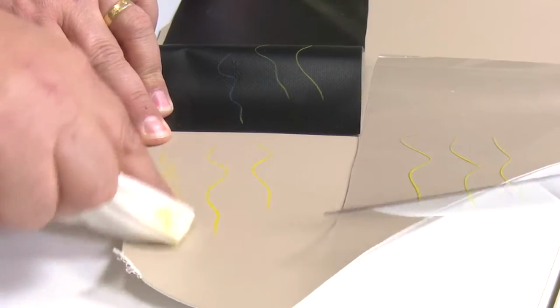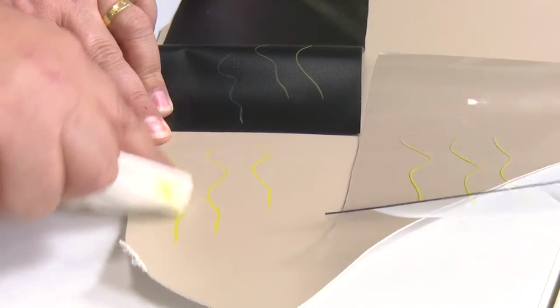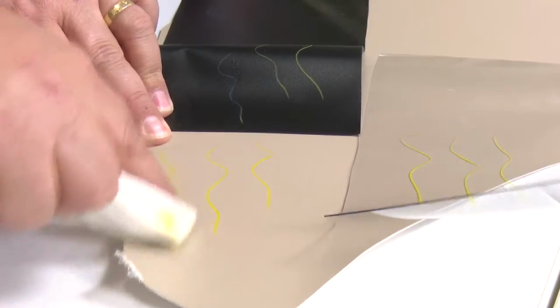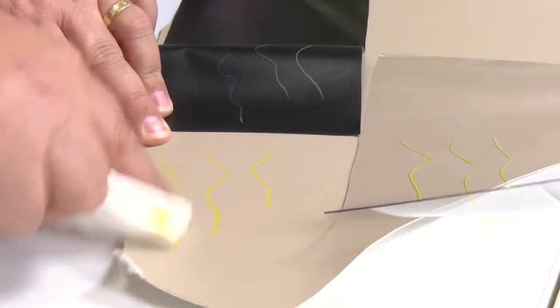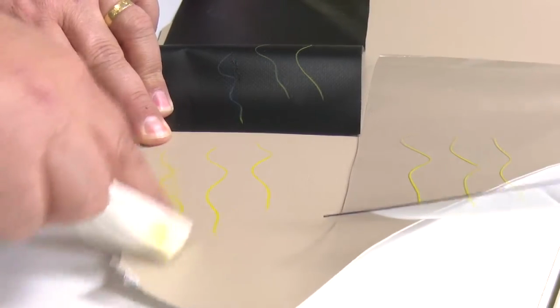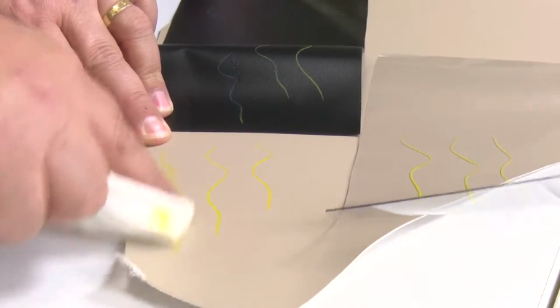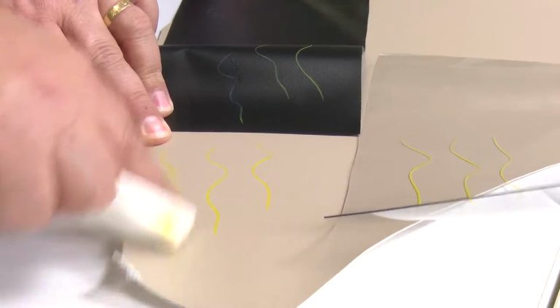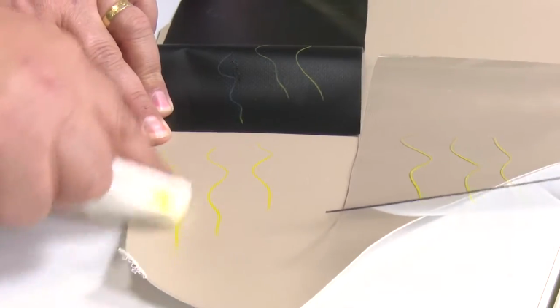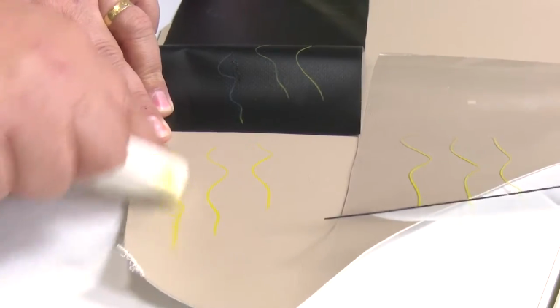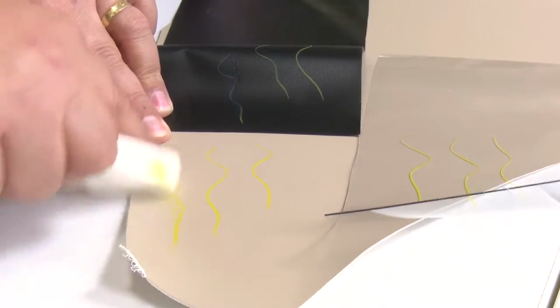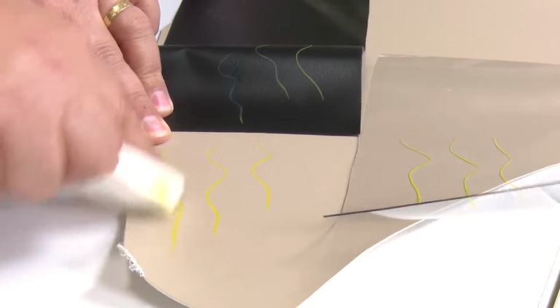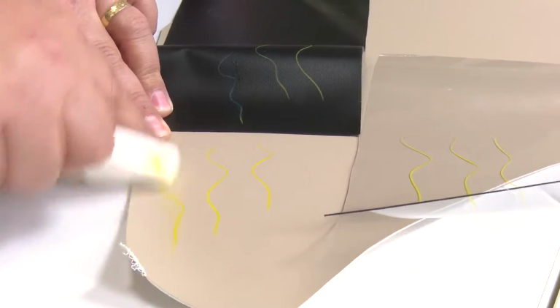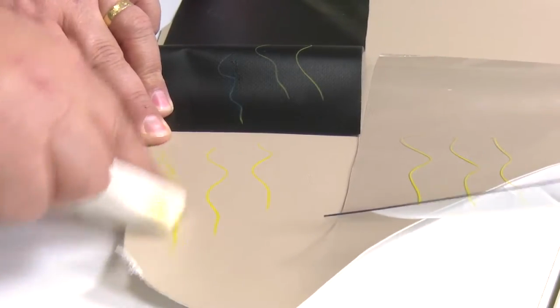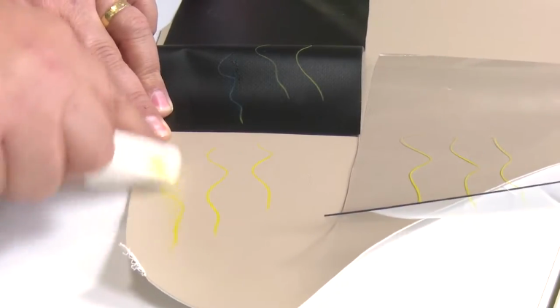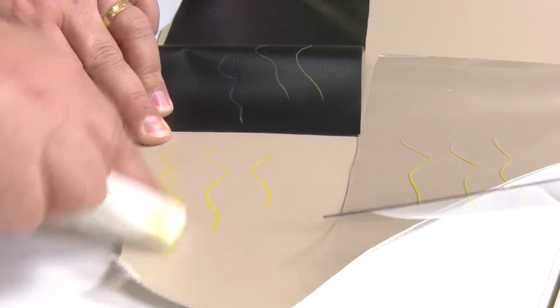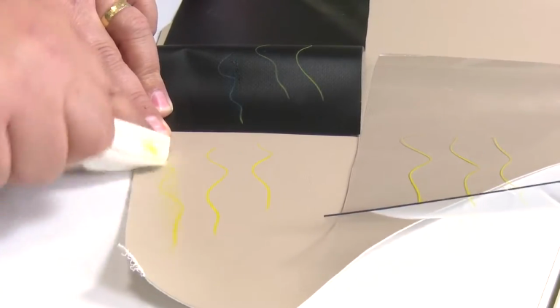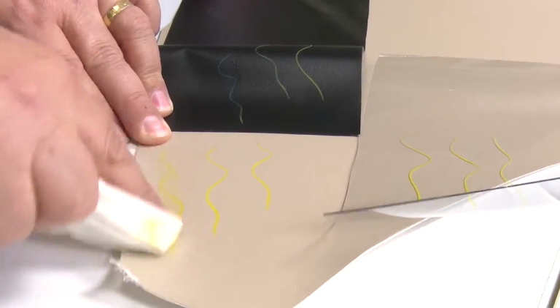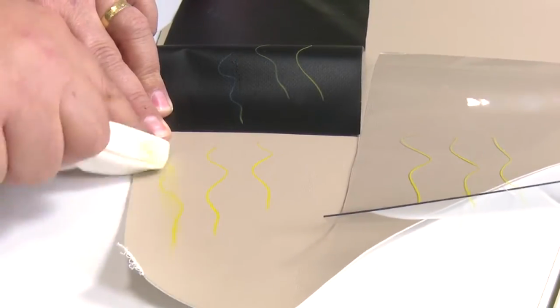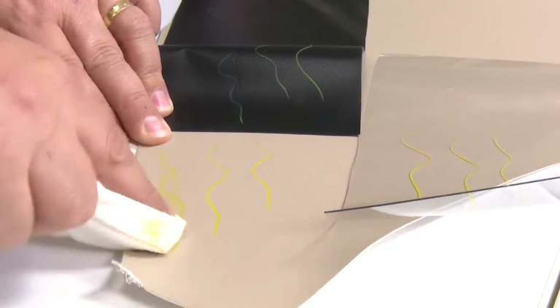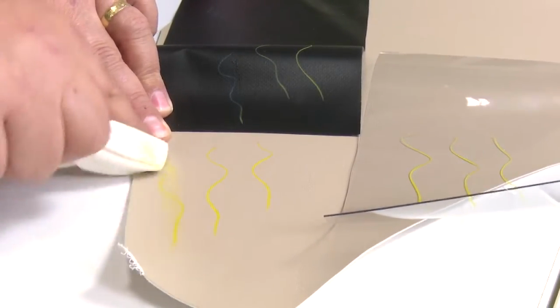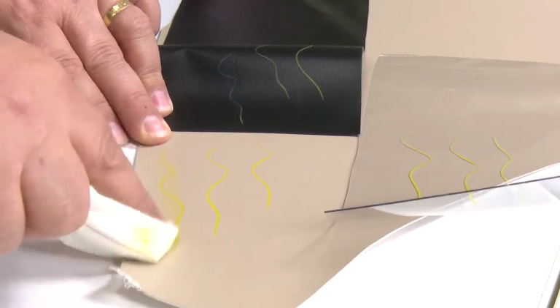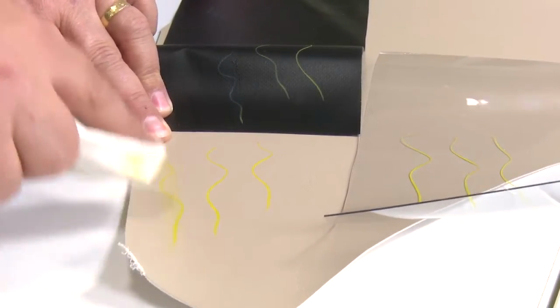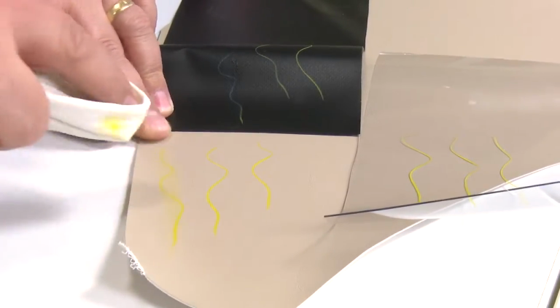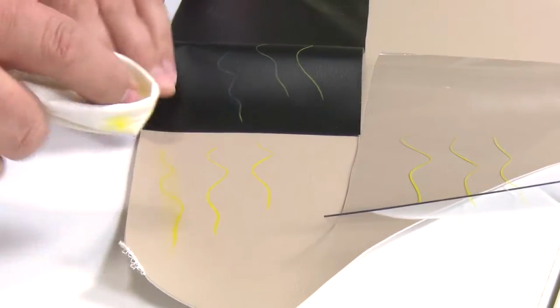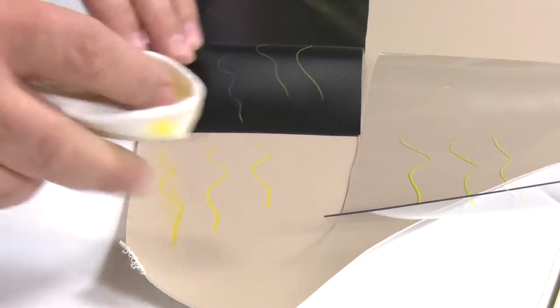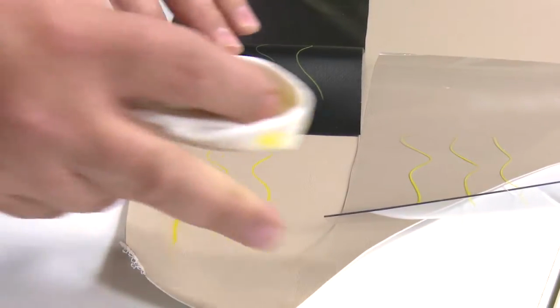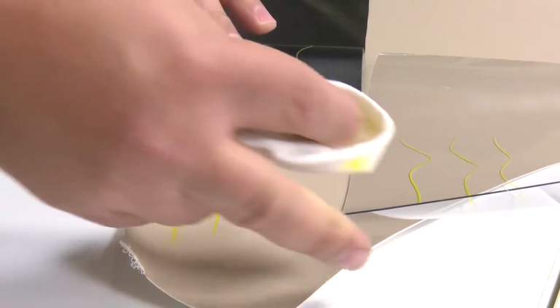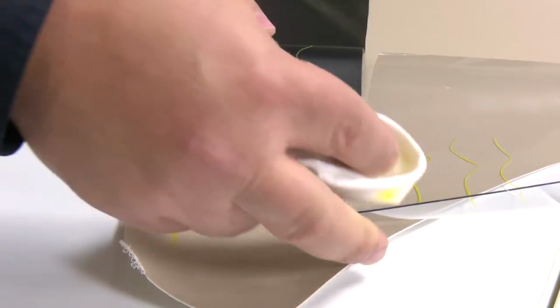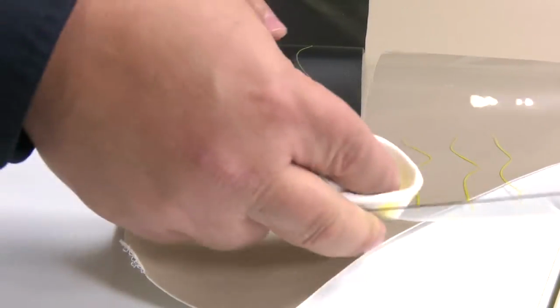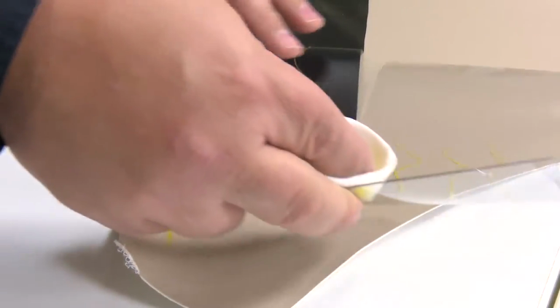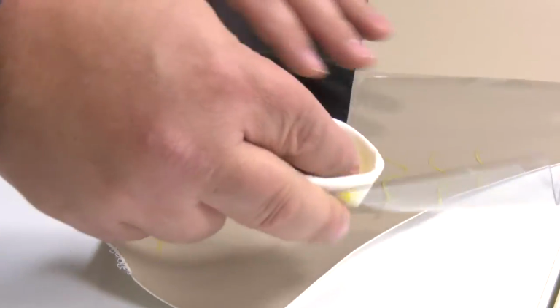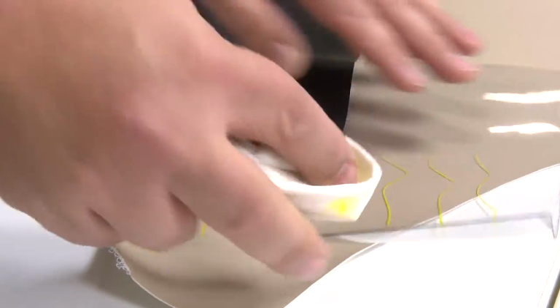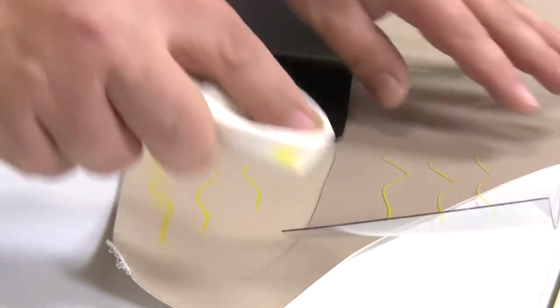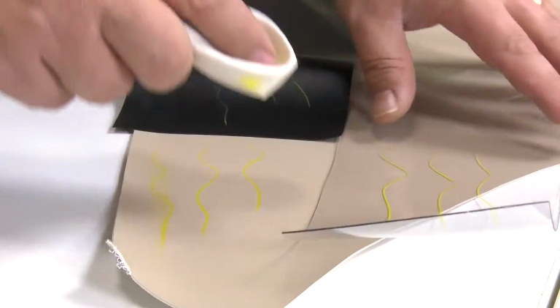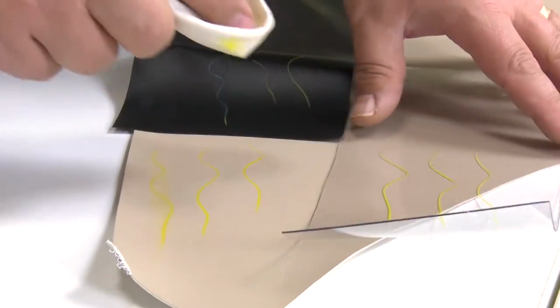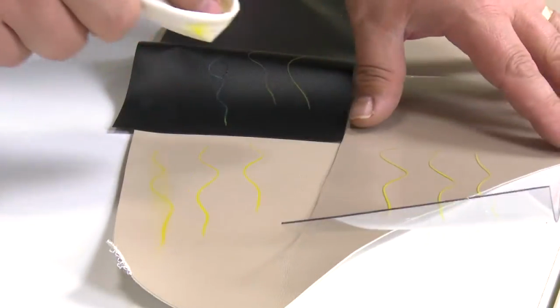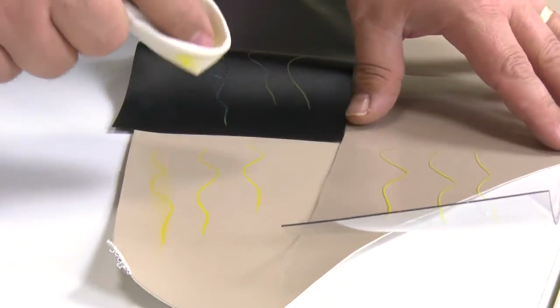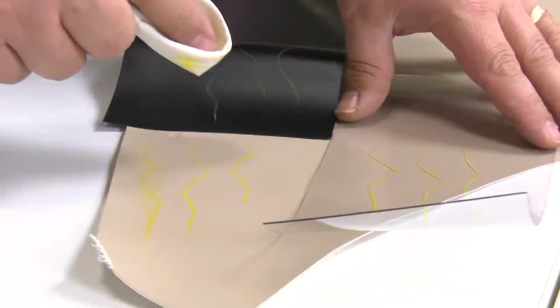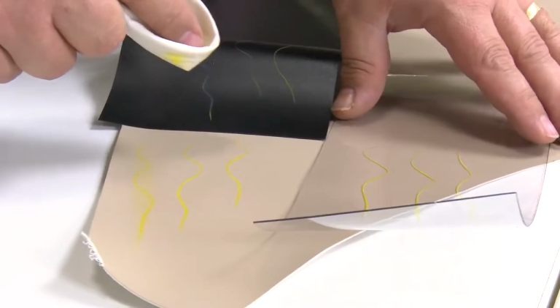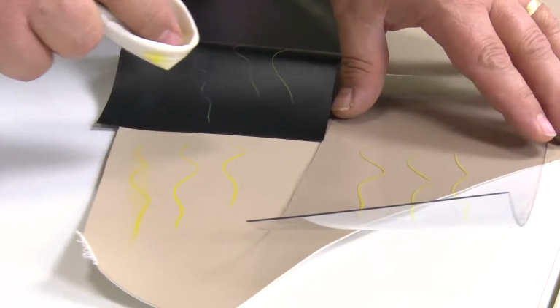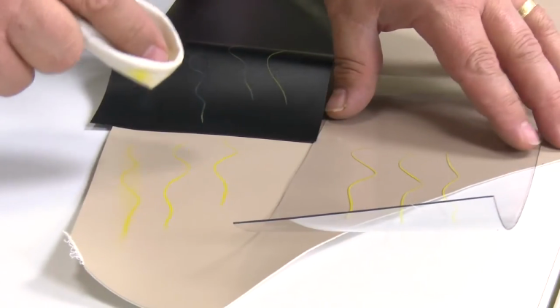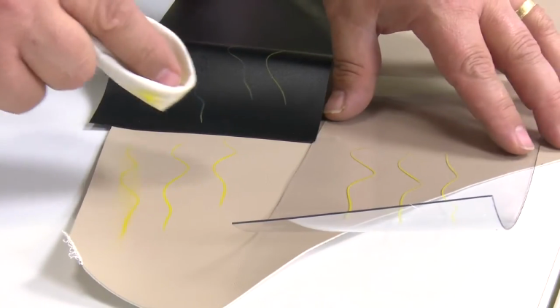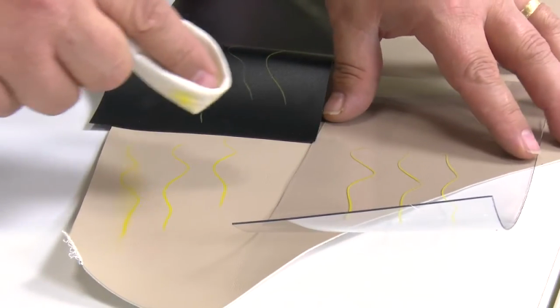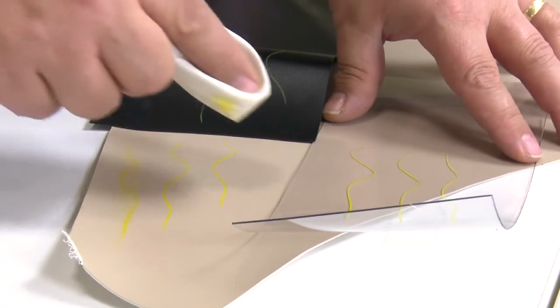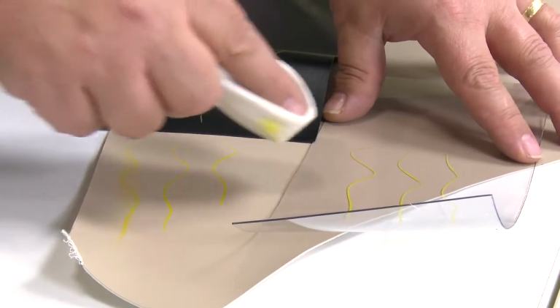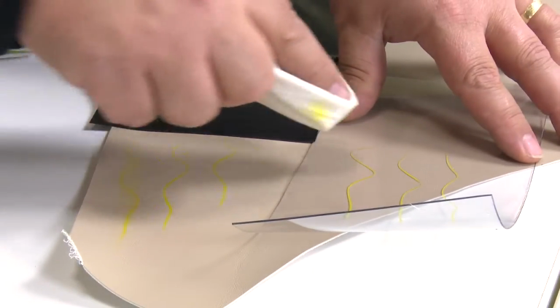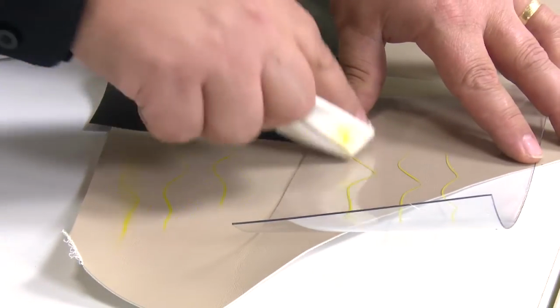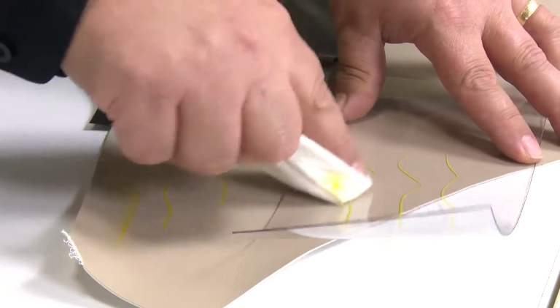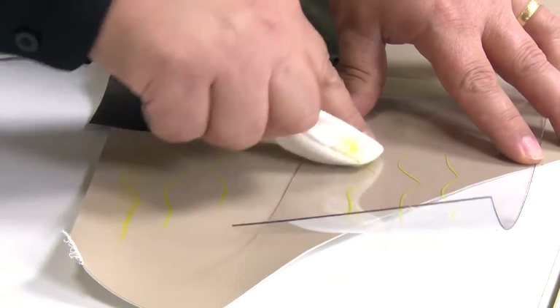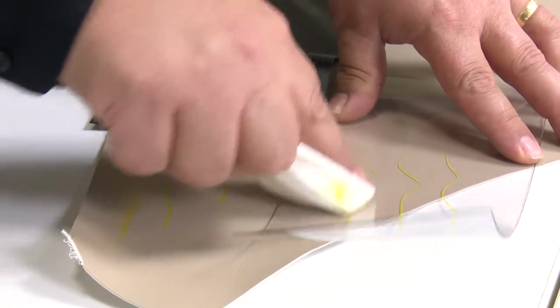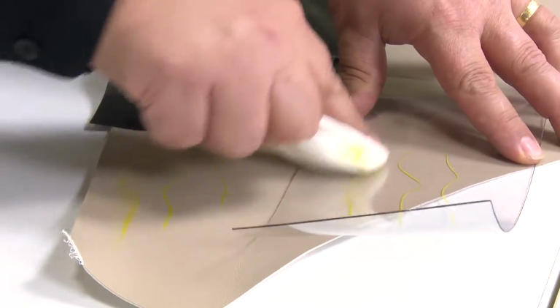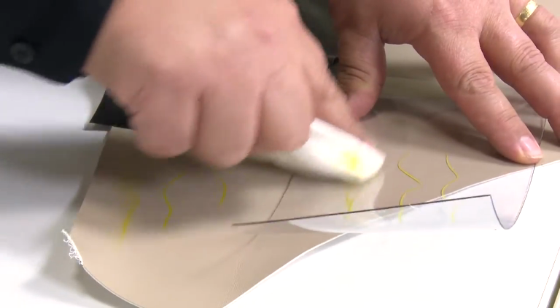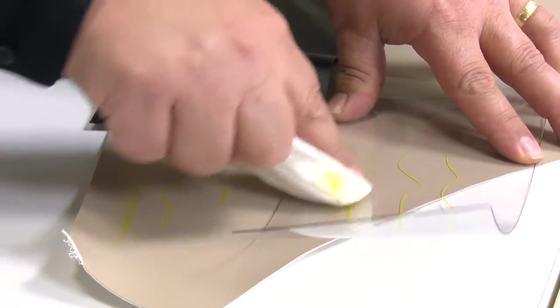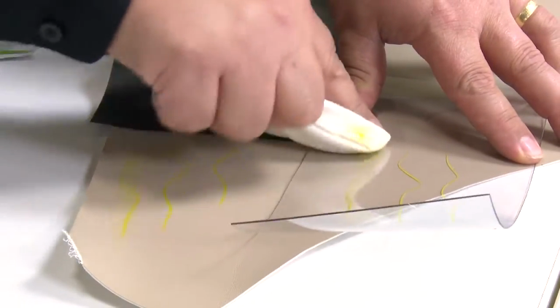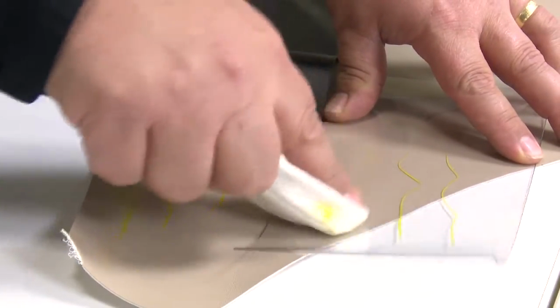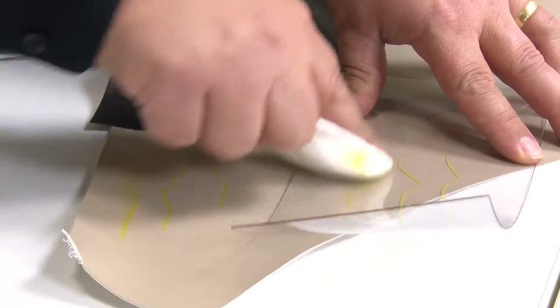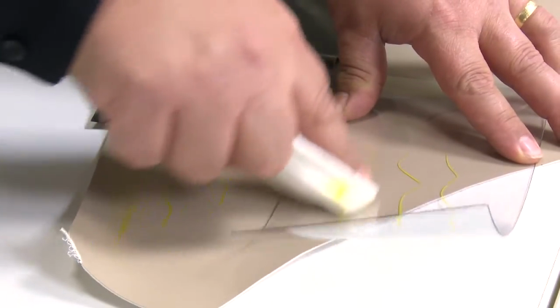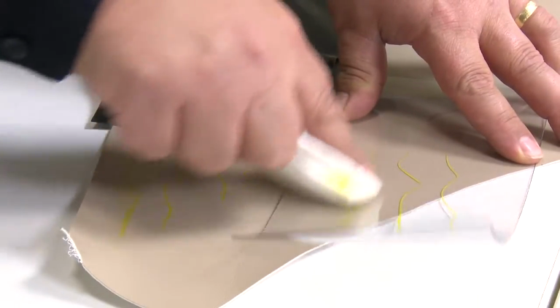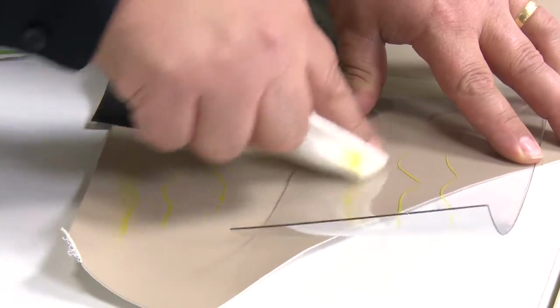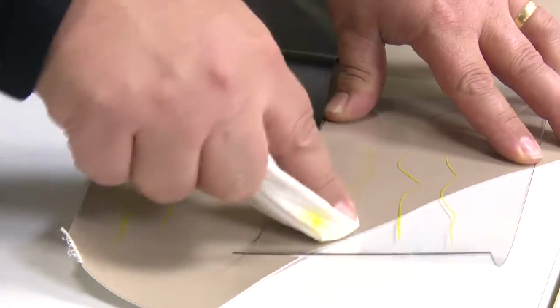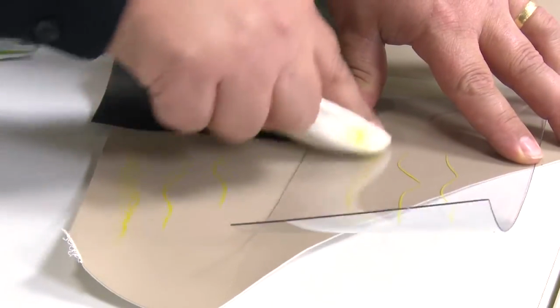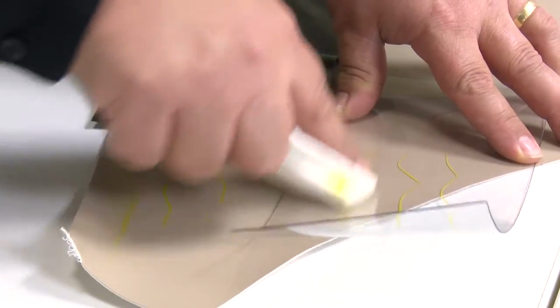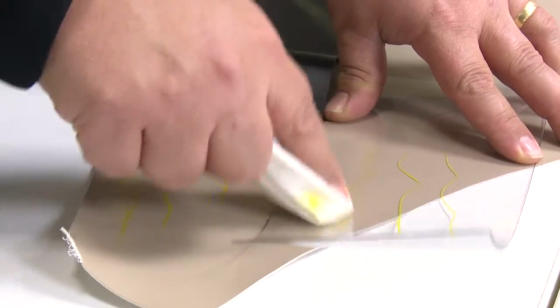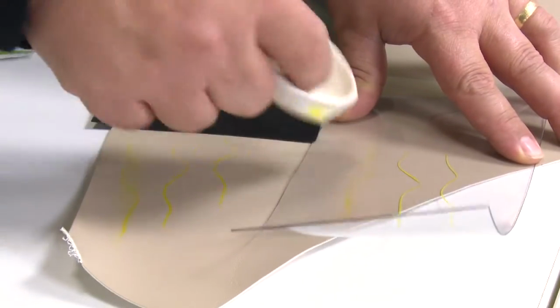This pencil also works great for glazed pottery, glass, plastics, metal, rubber, wood and paper.